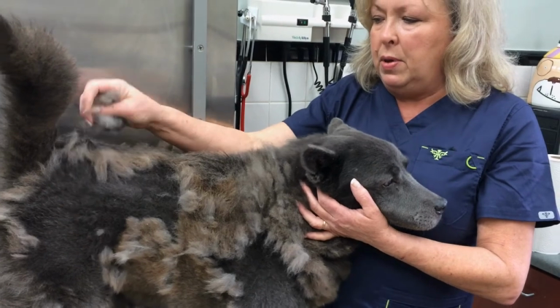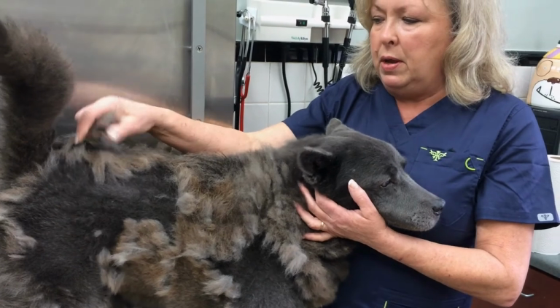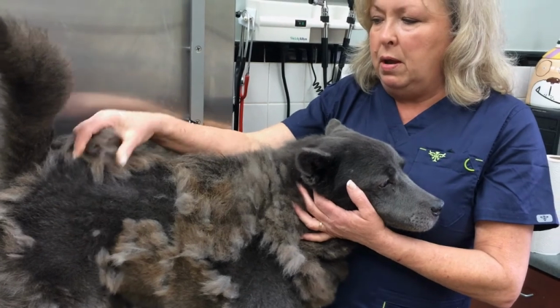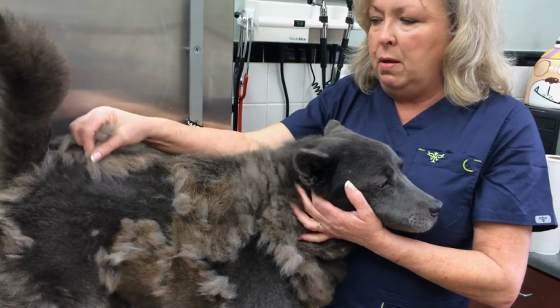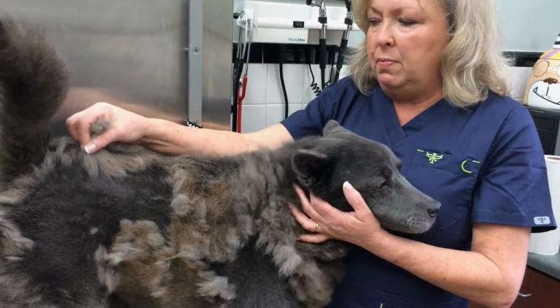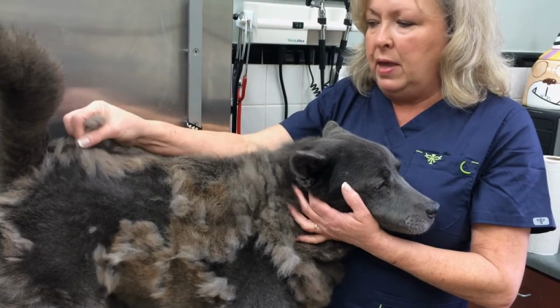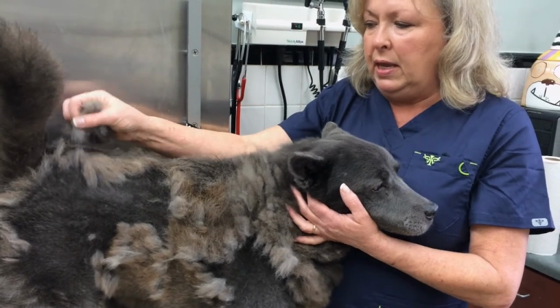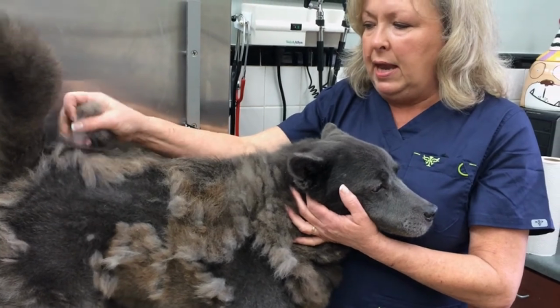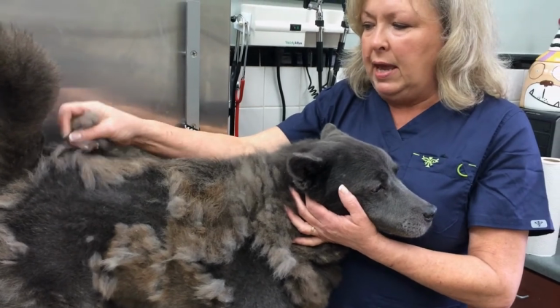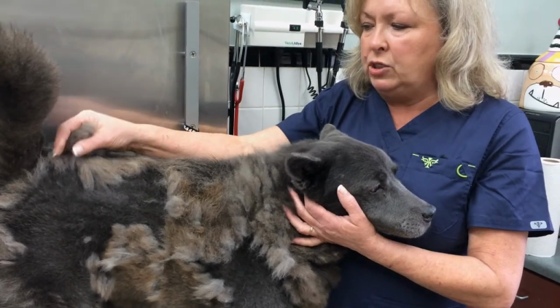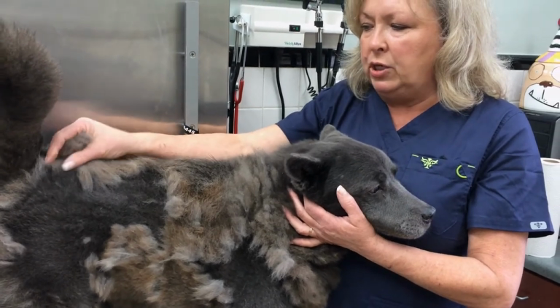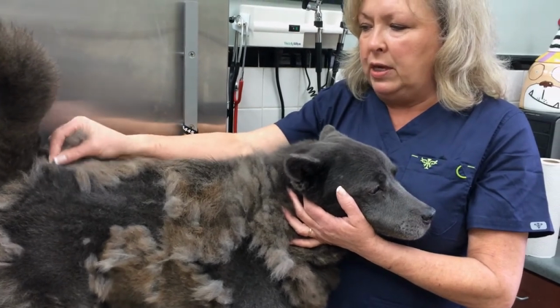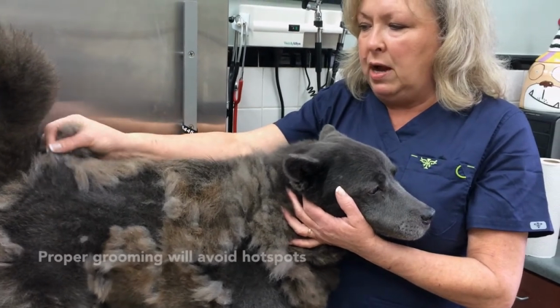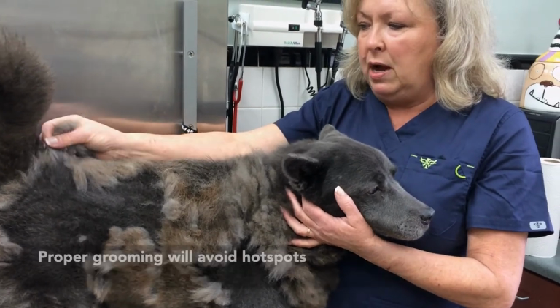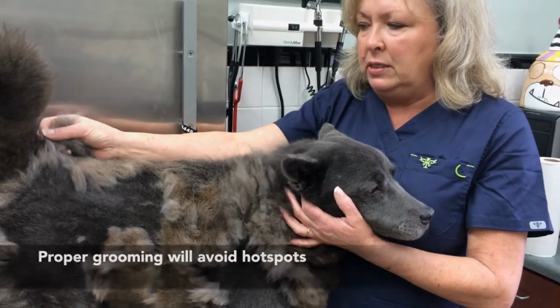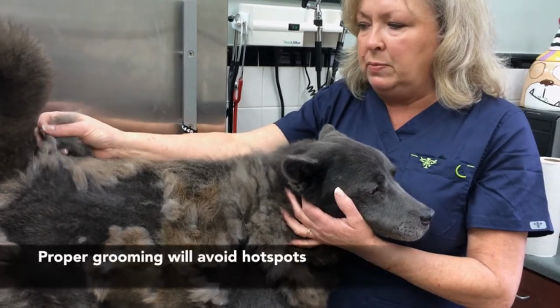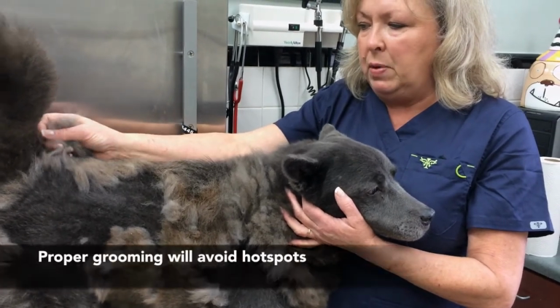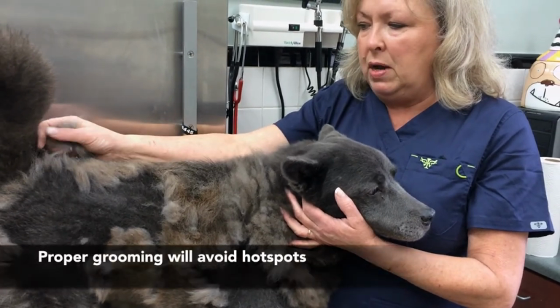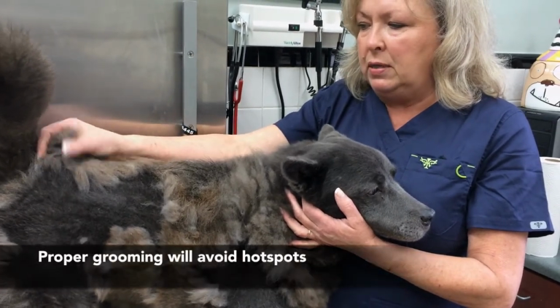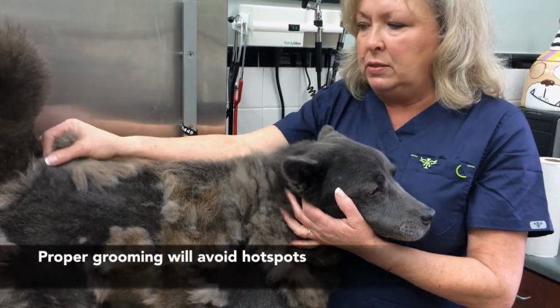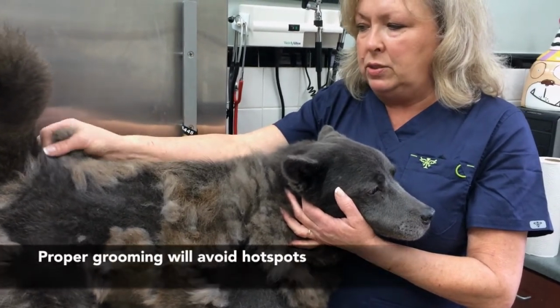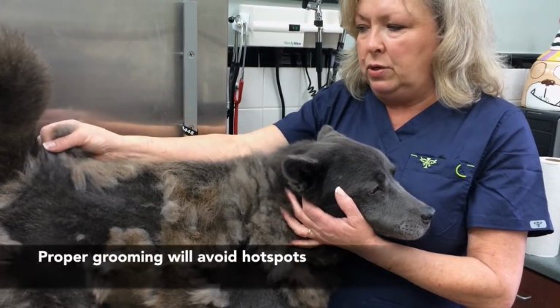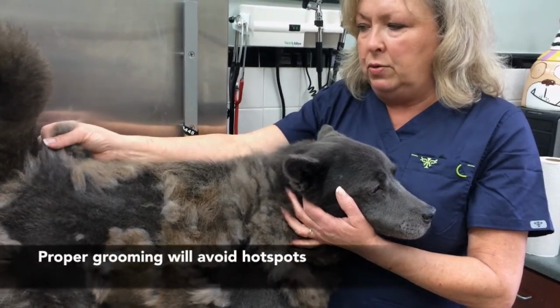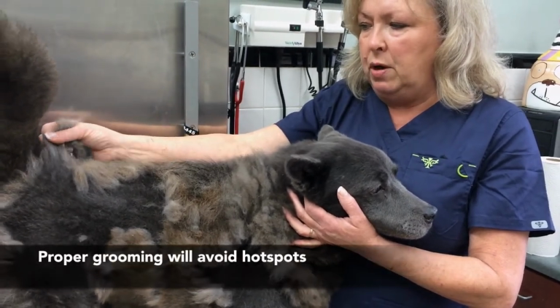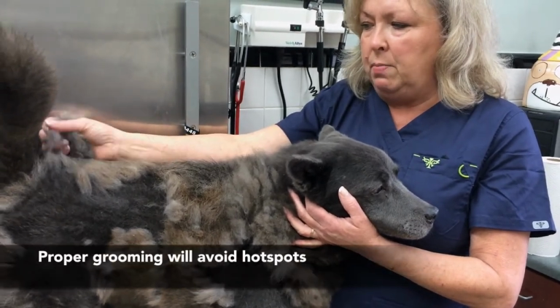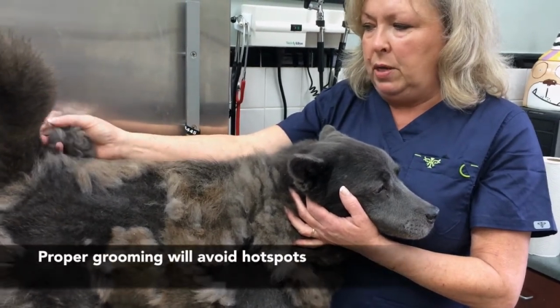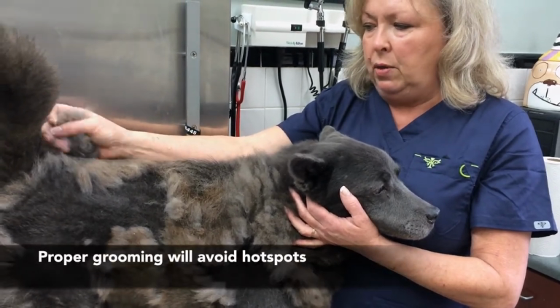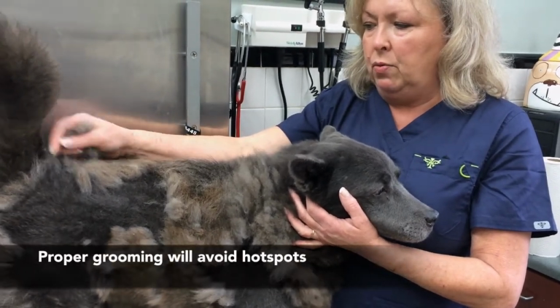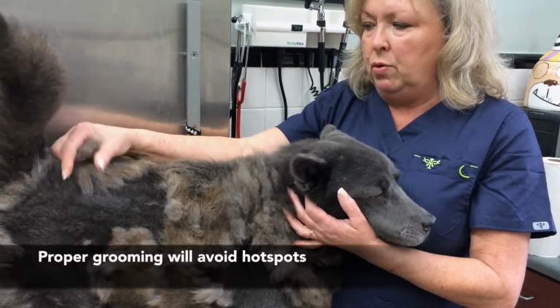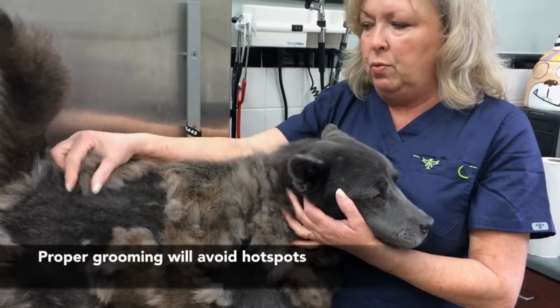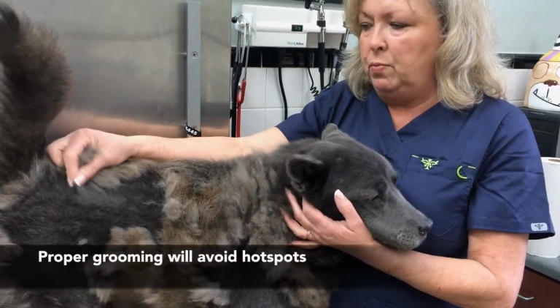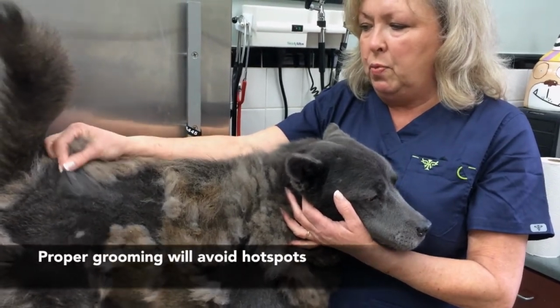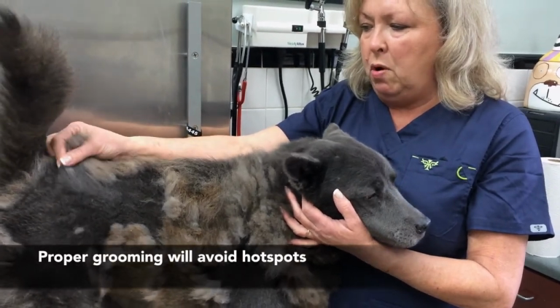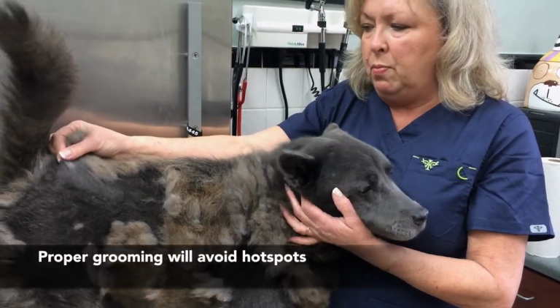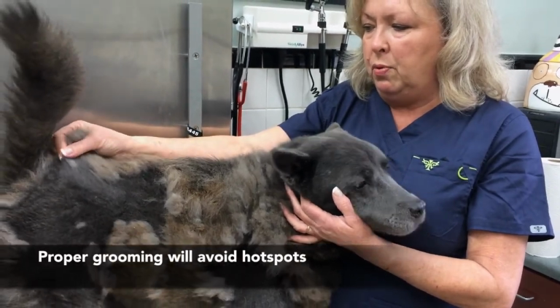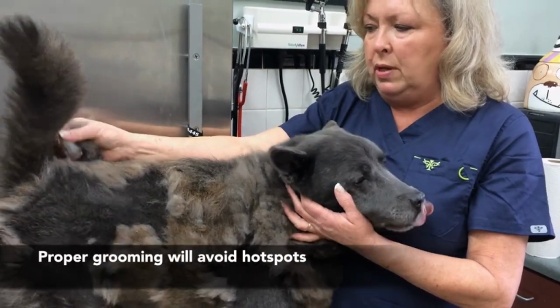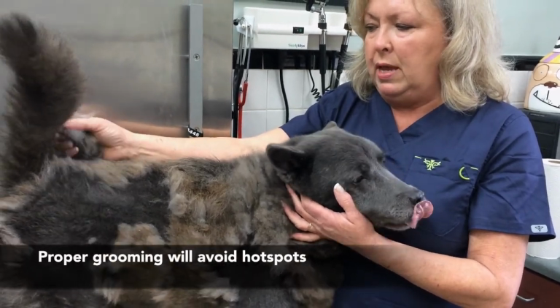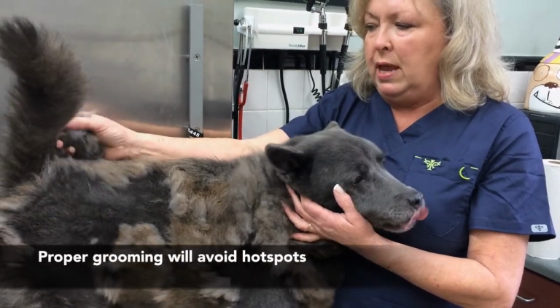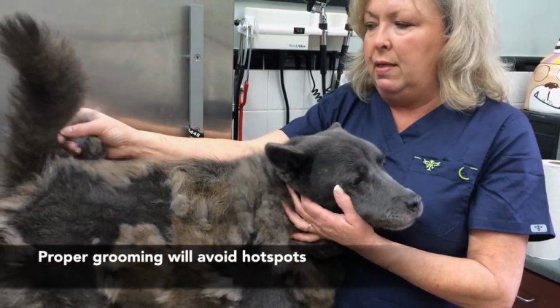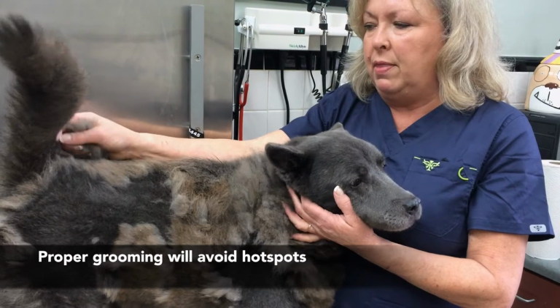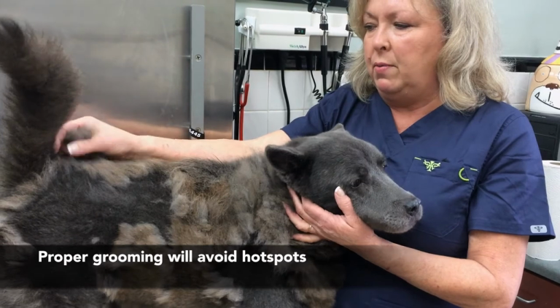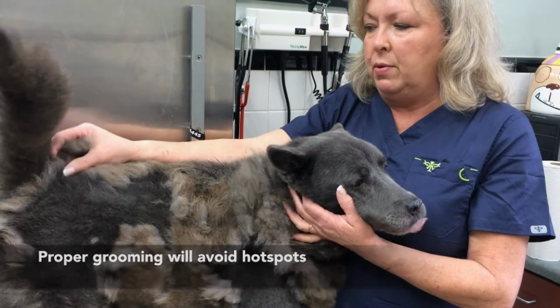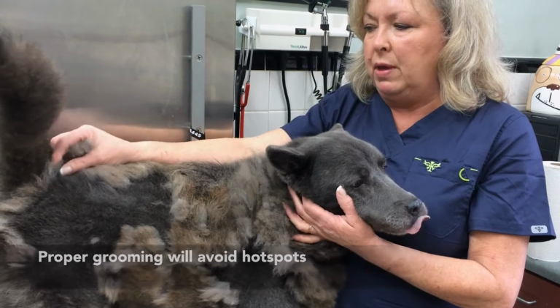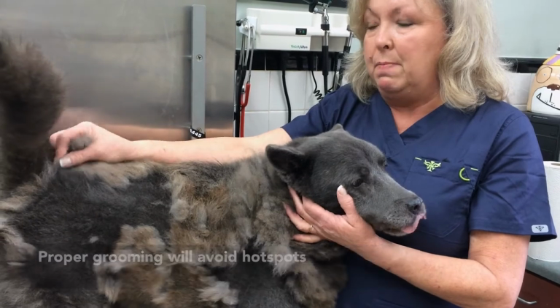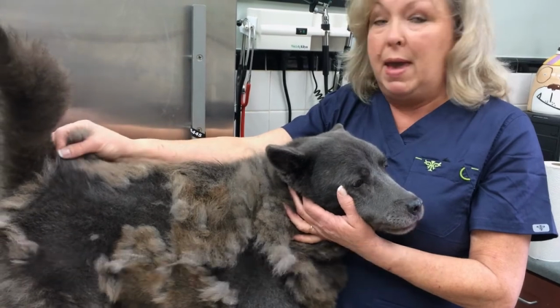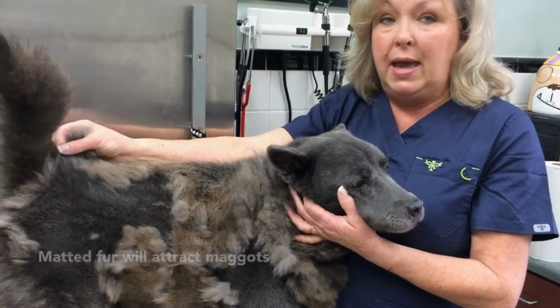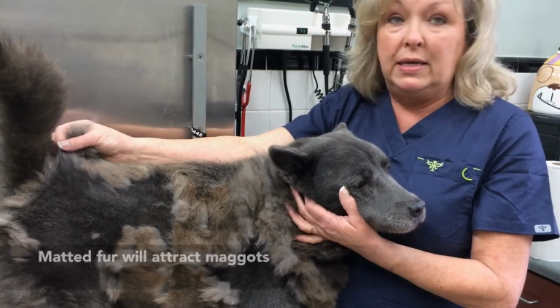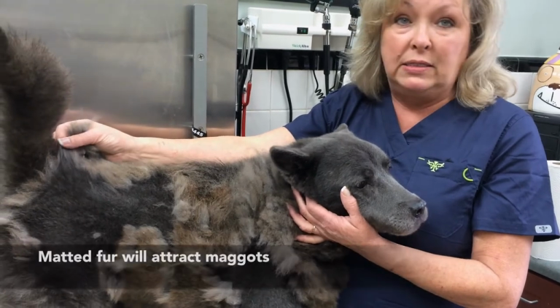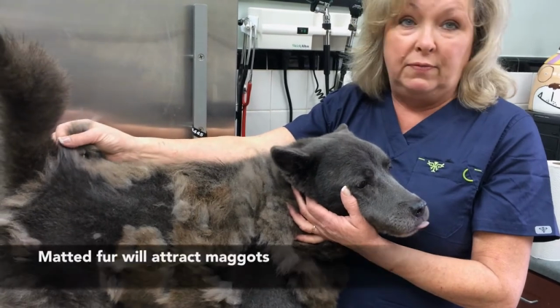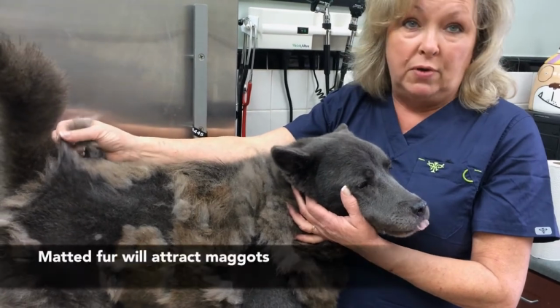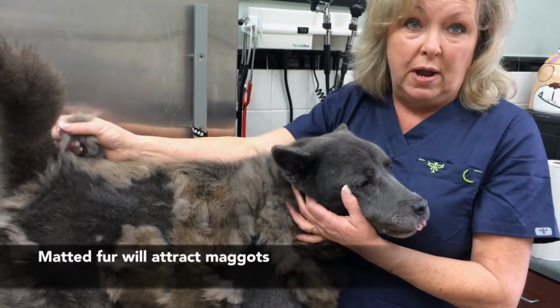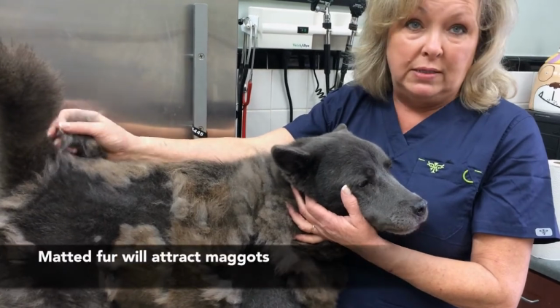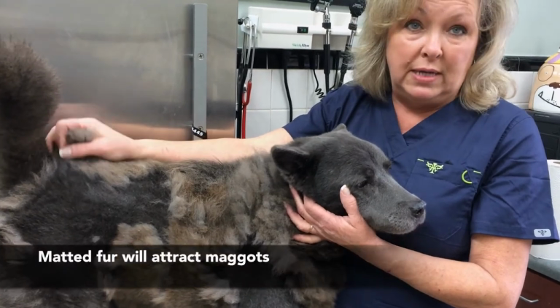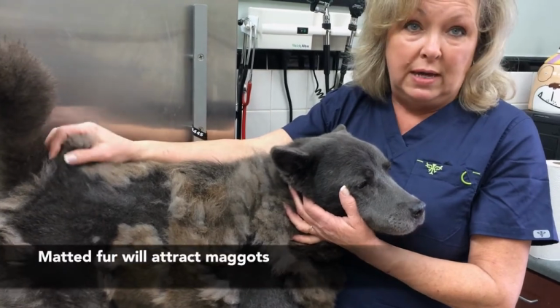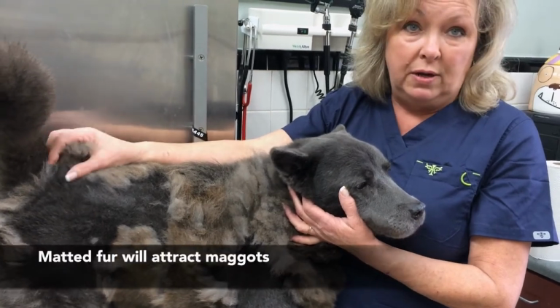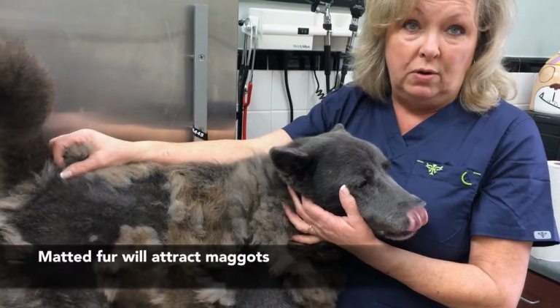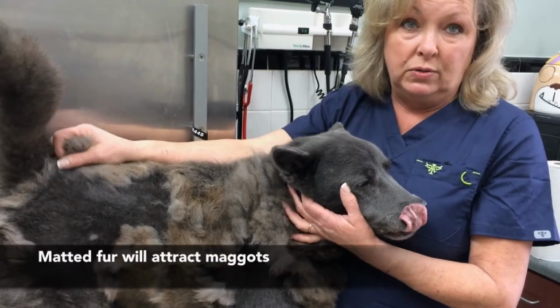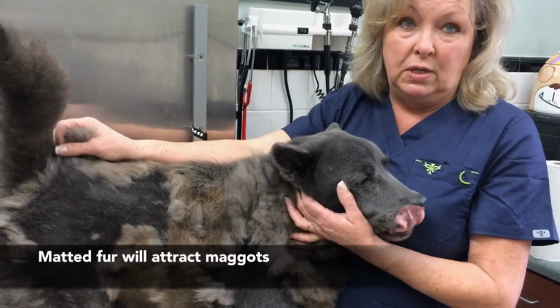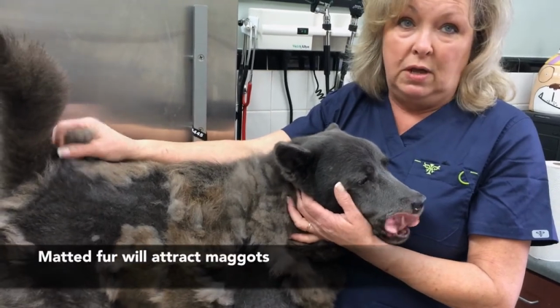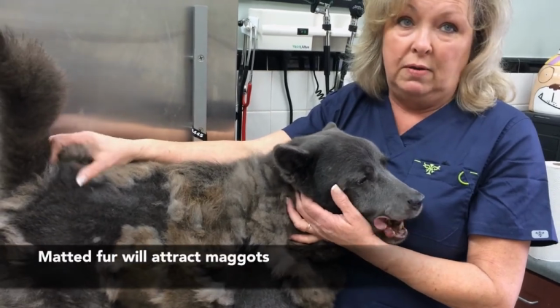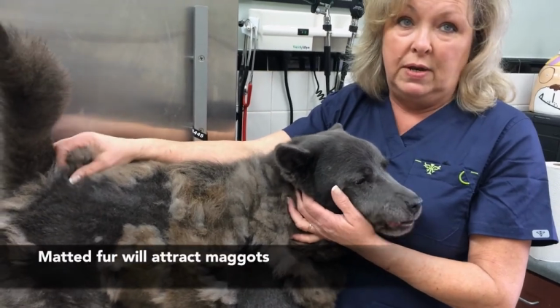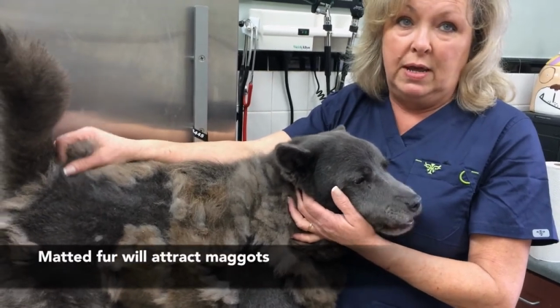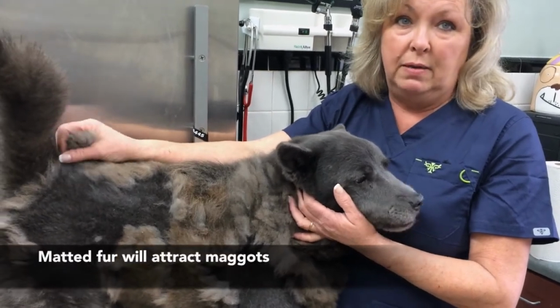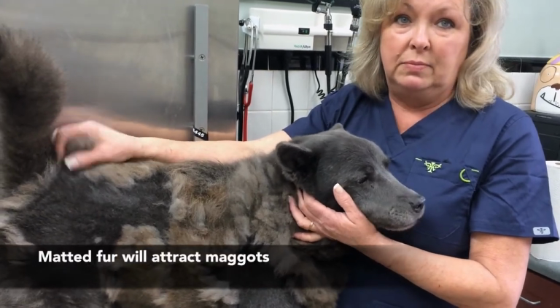They can actually get hot spots due to not being groomed properly, and they will get maggots if they're outside dogs a lot of times.